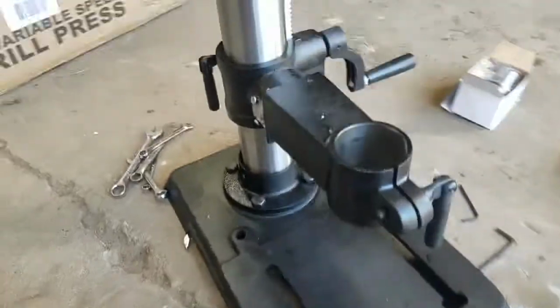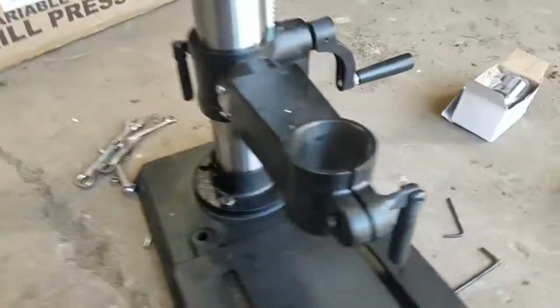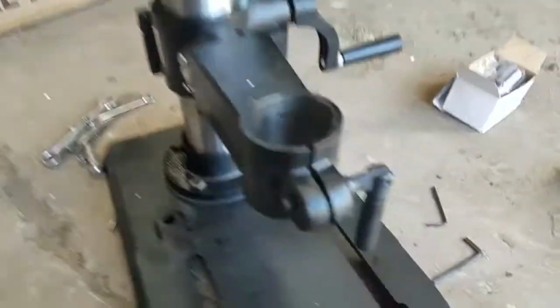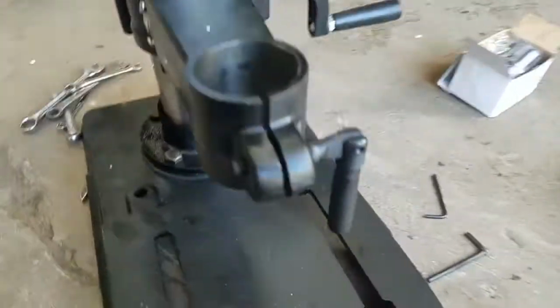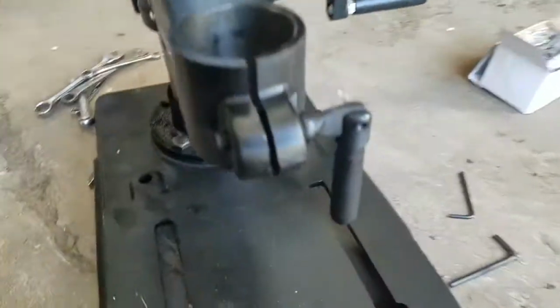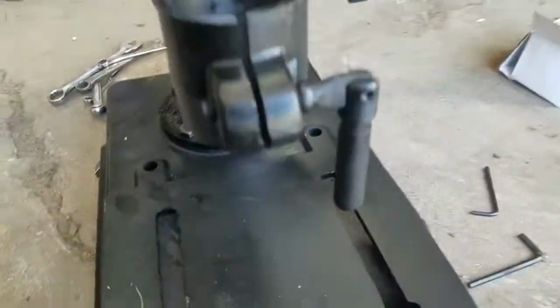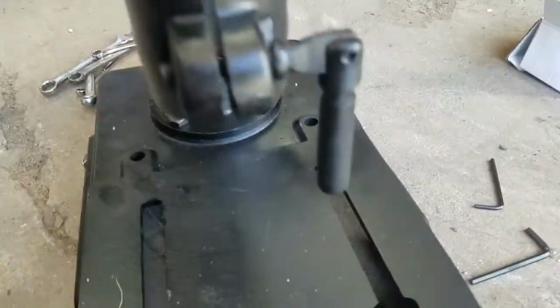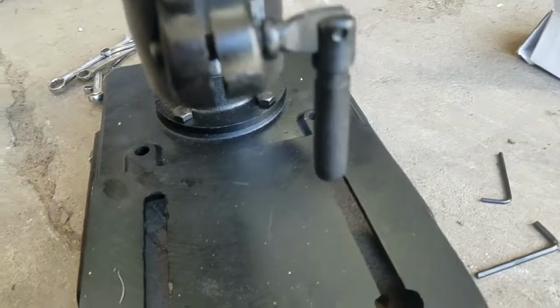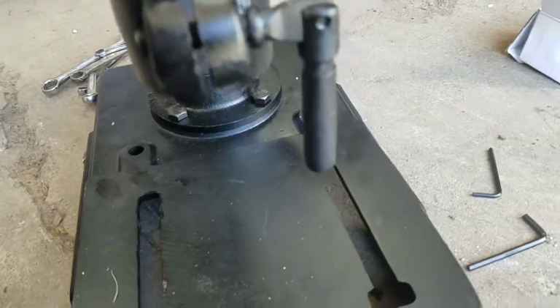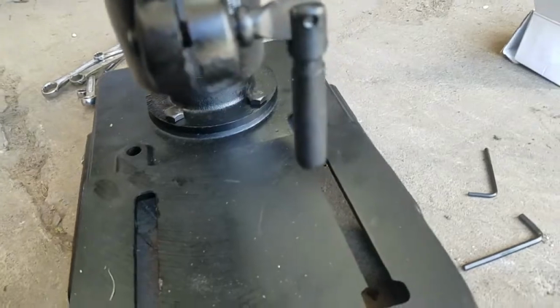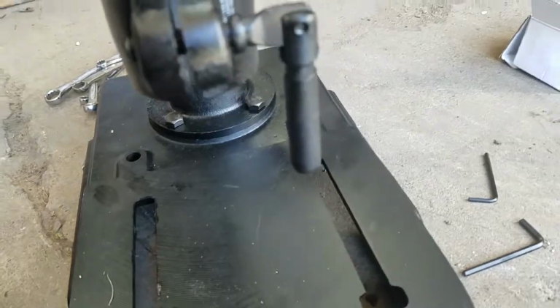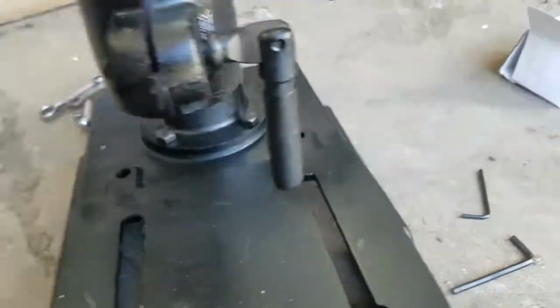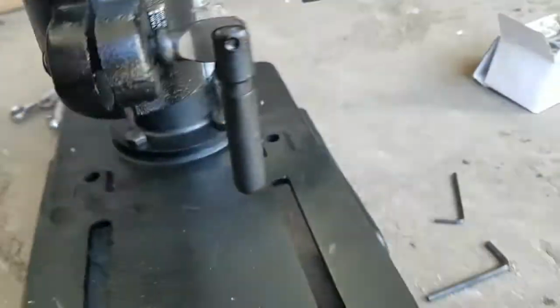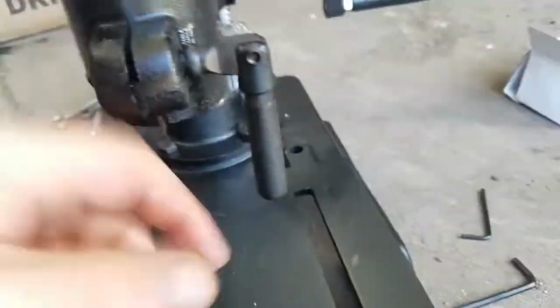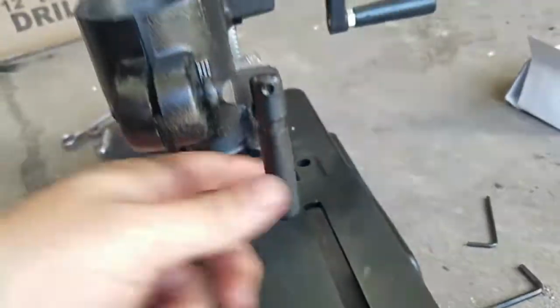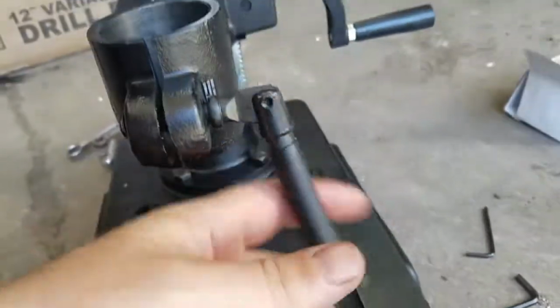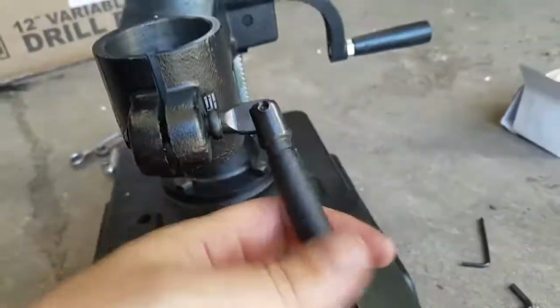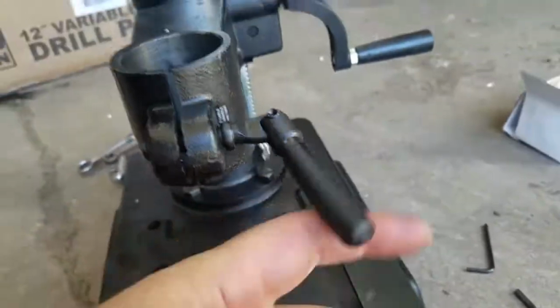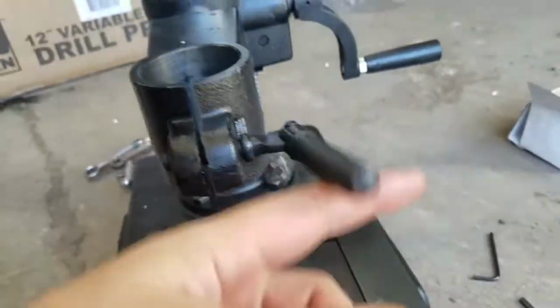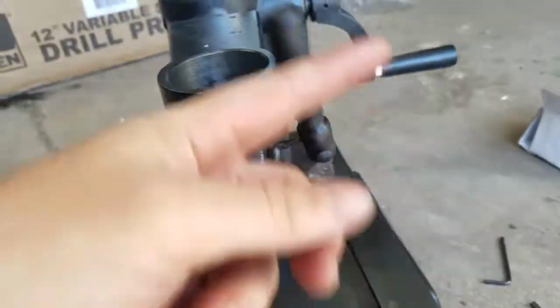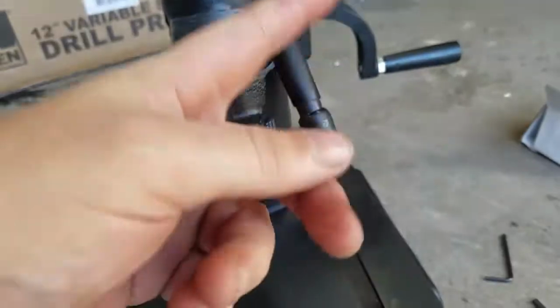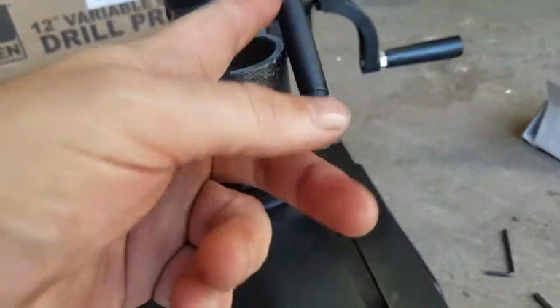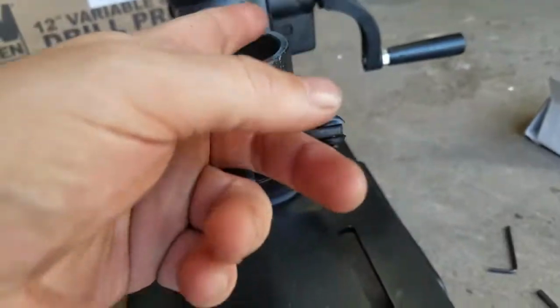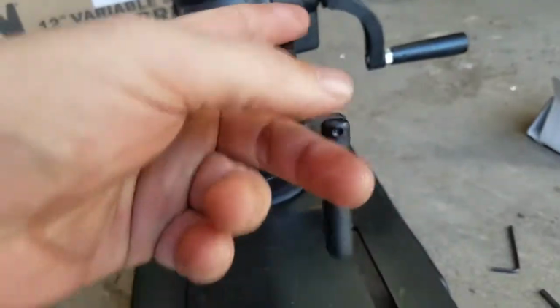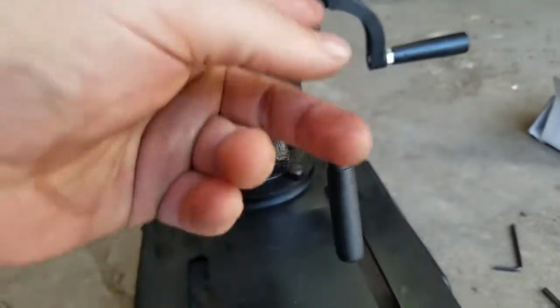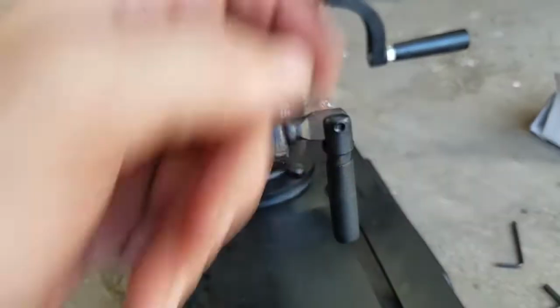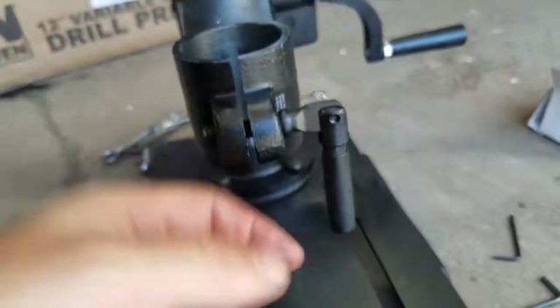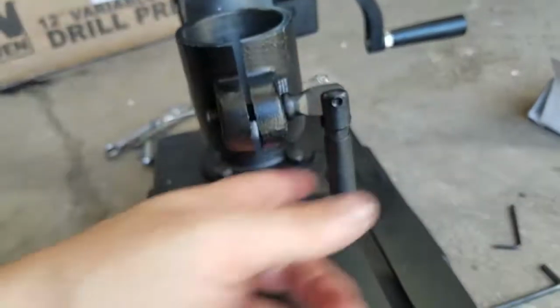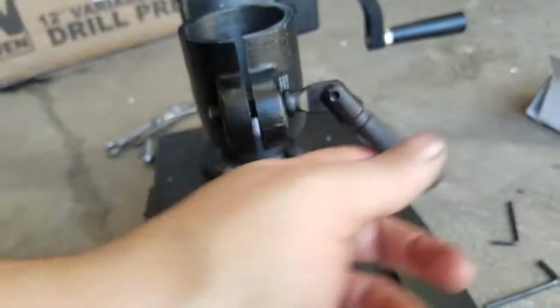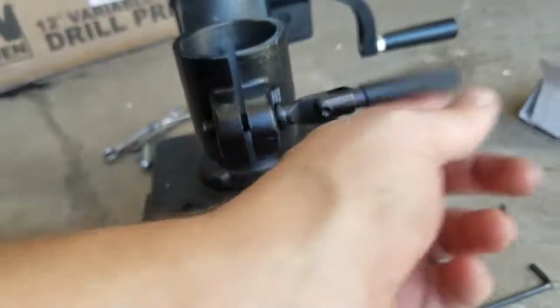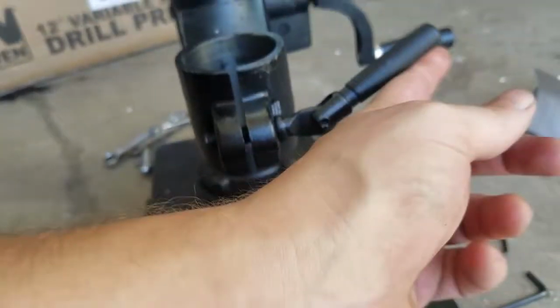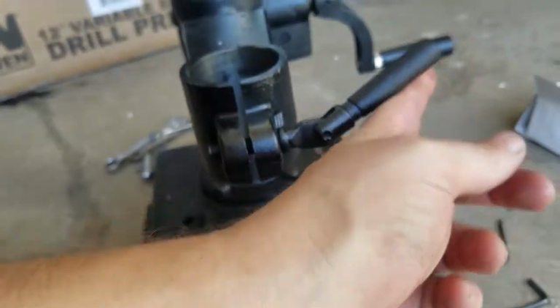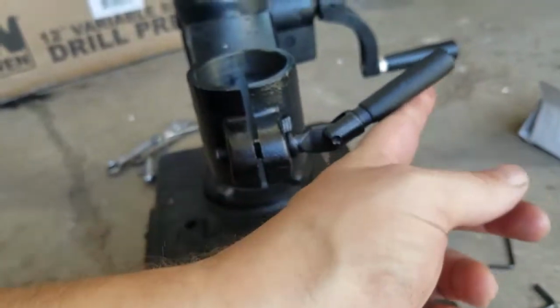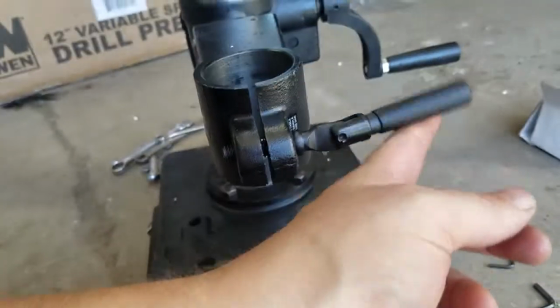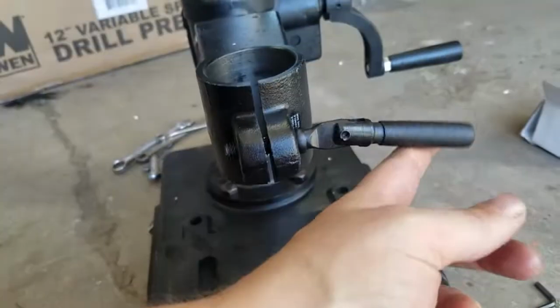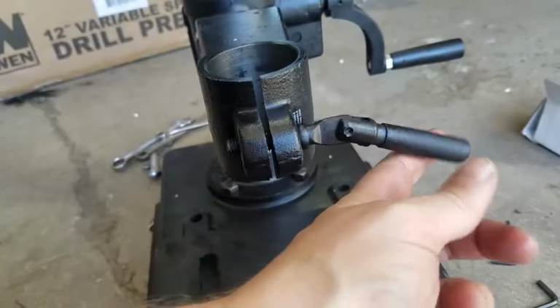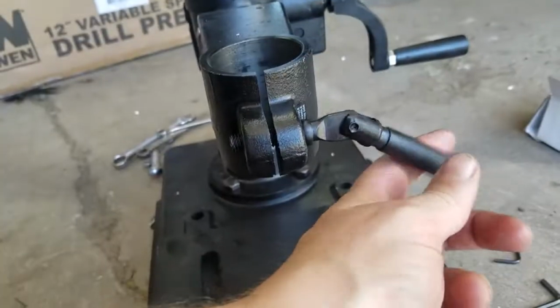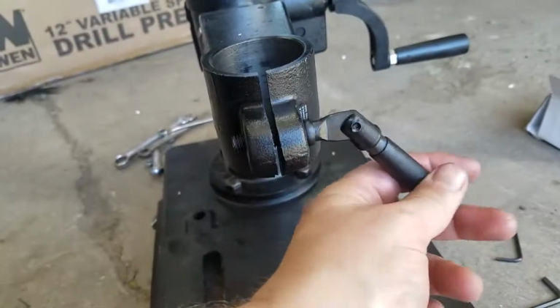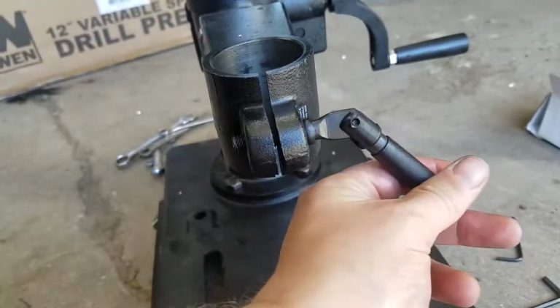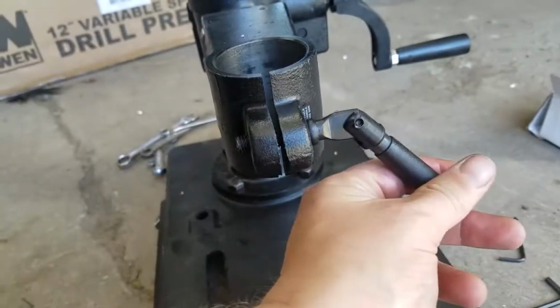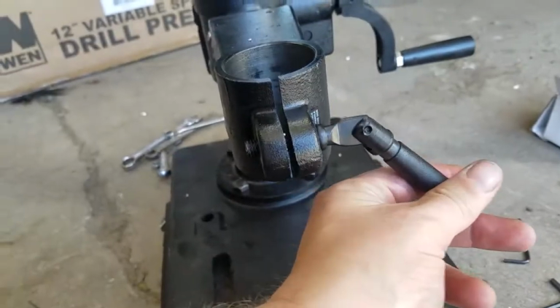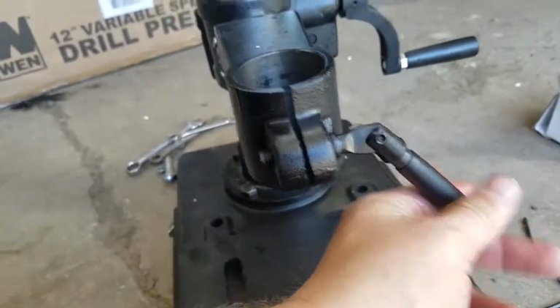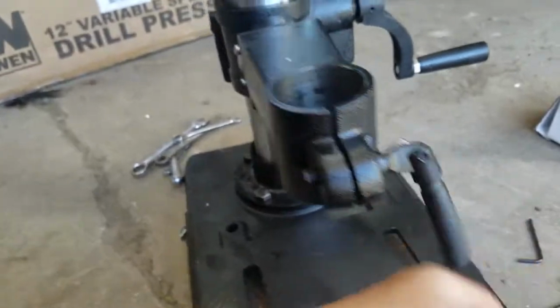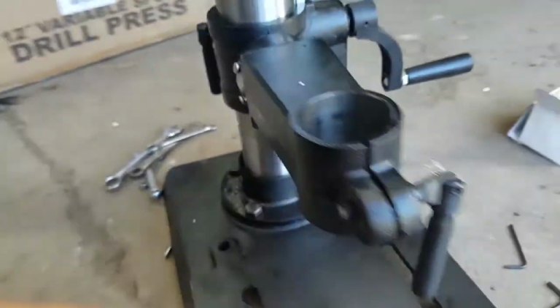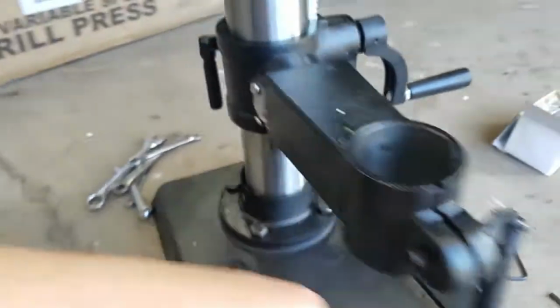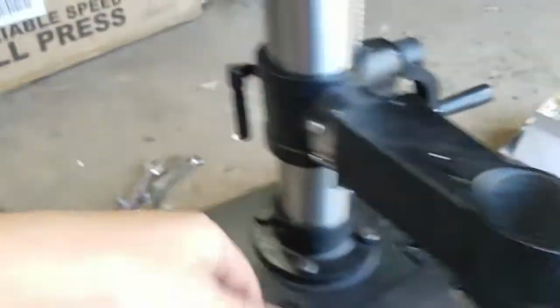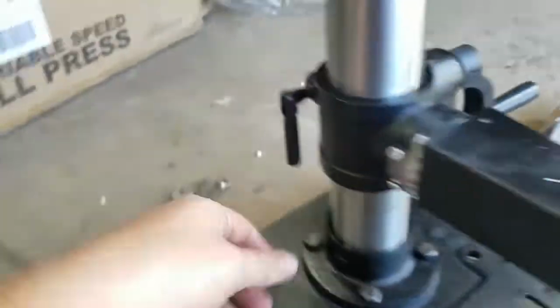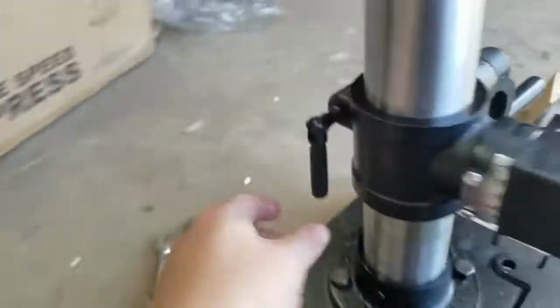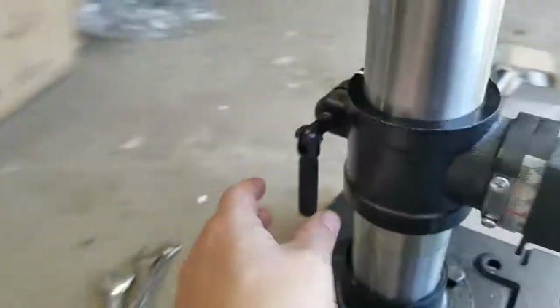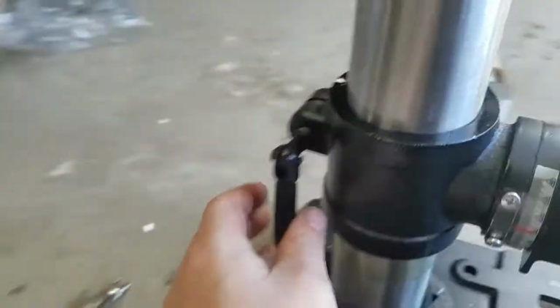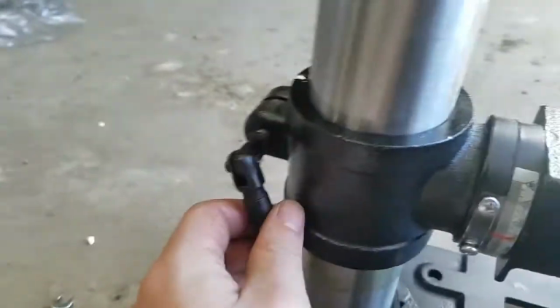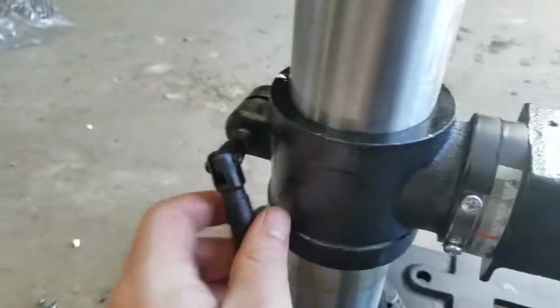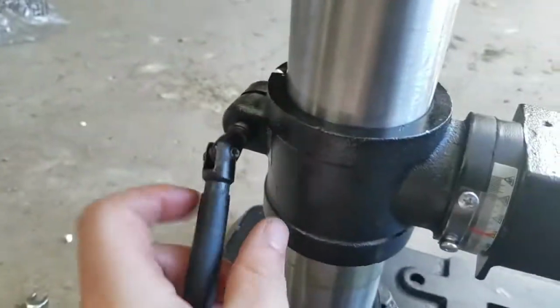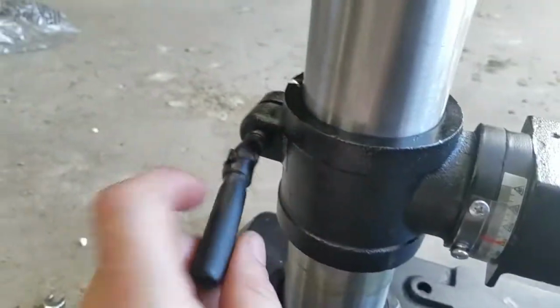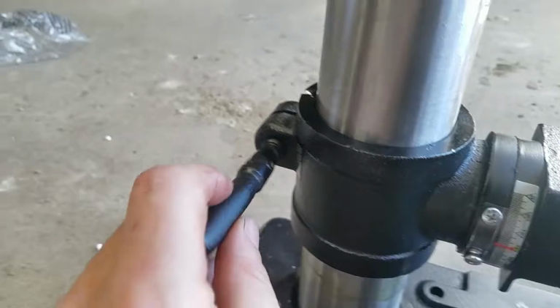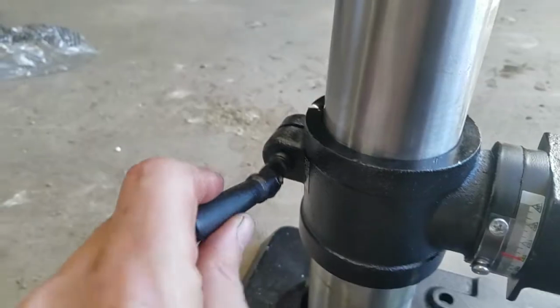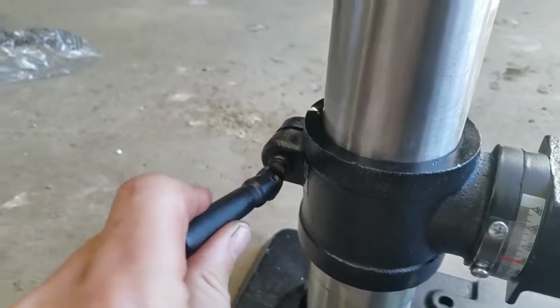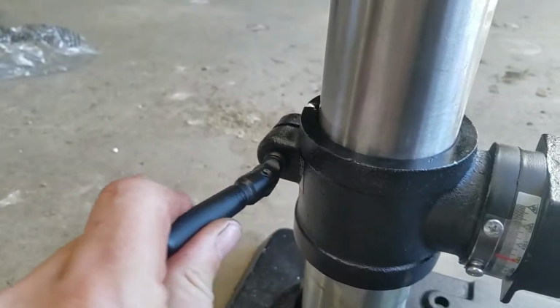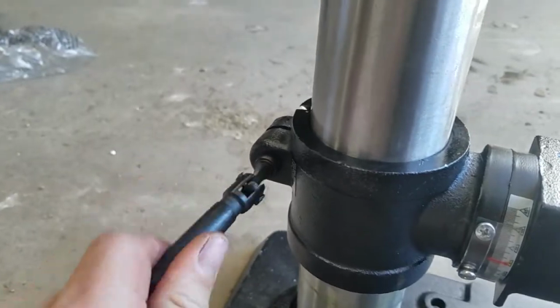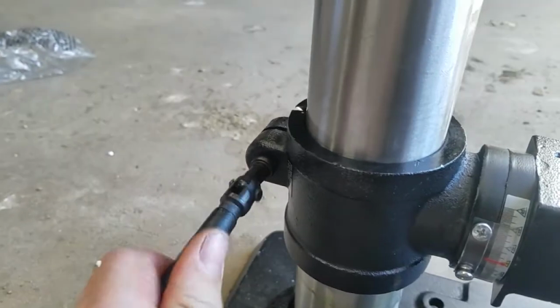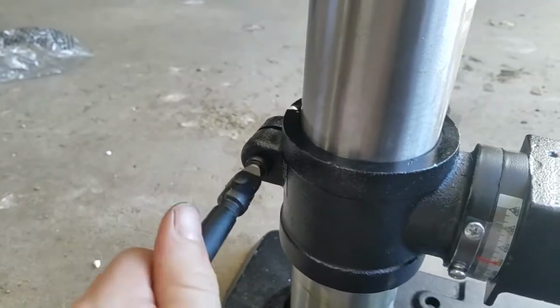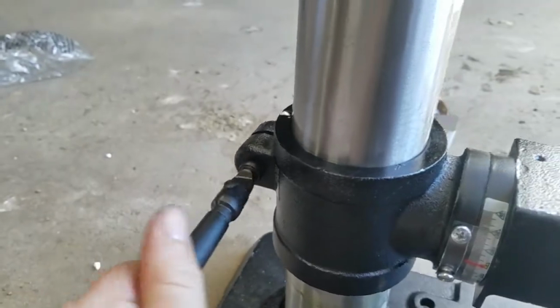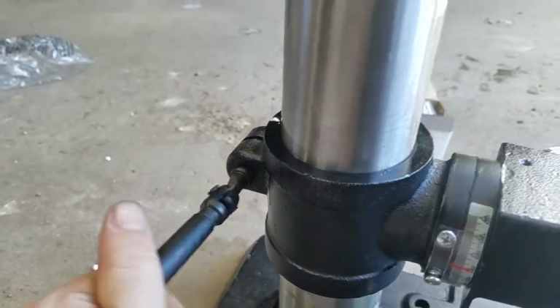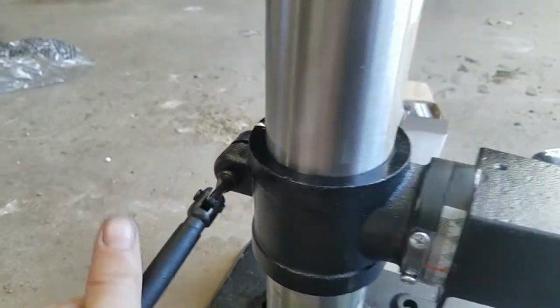Alright, we have our handles in. You tighten them — that is how you adjust it. One in the front, one in the back.